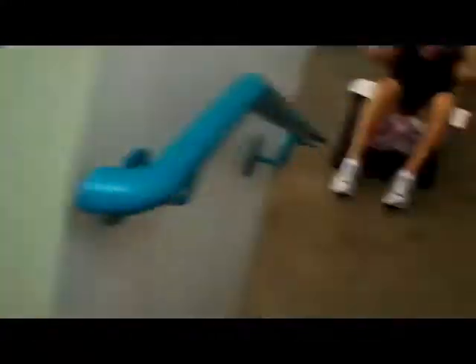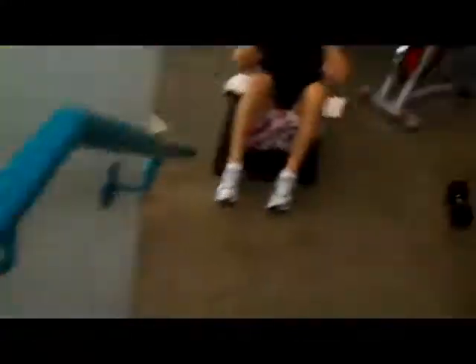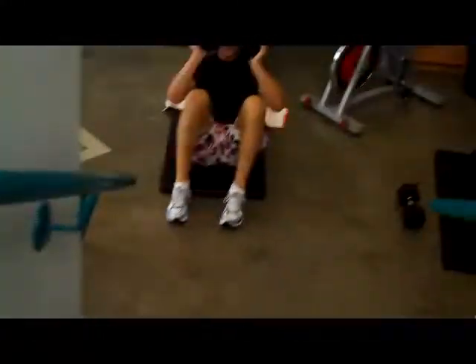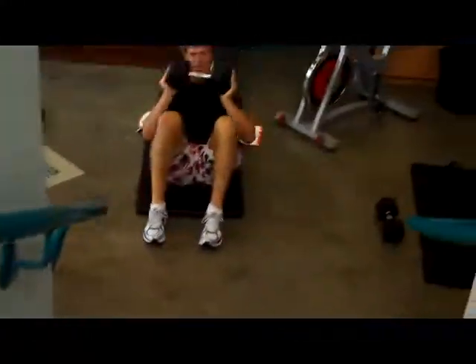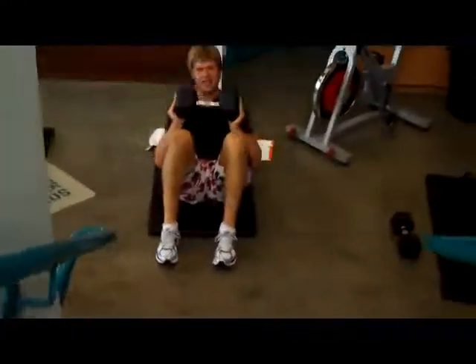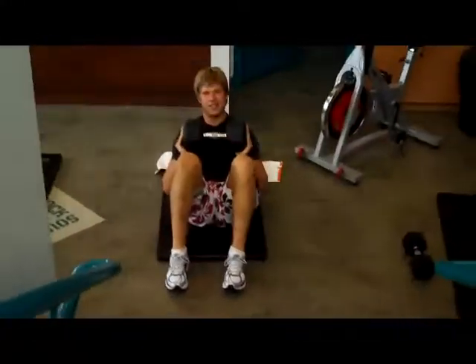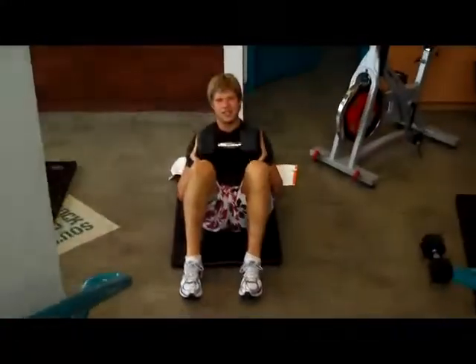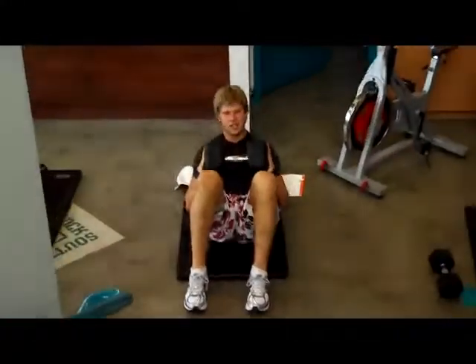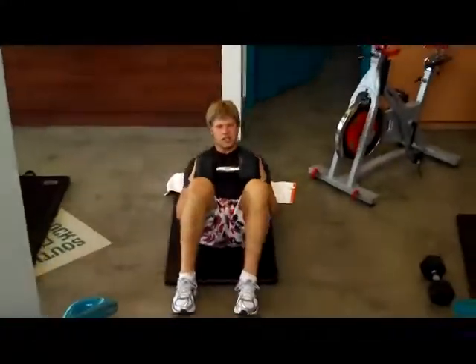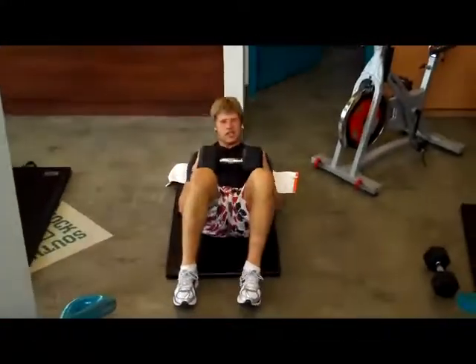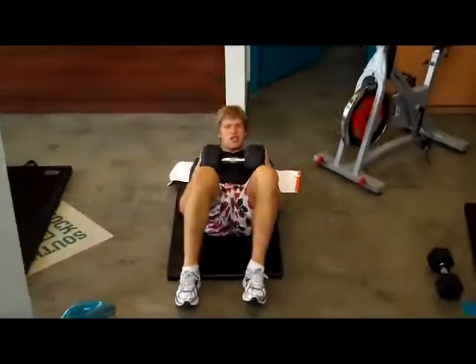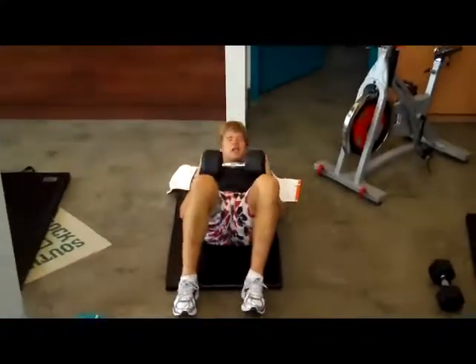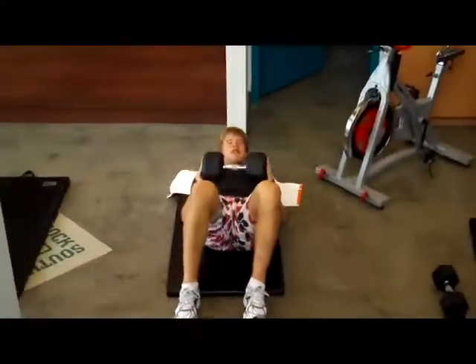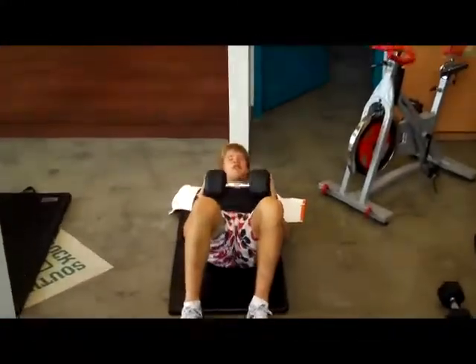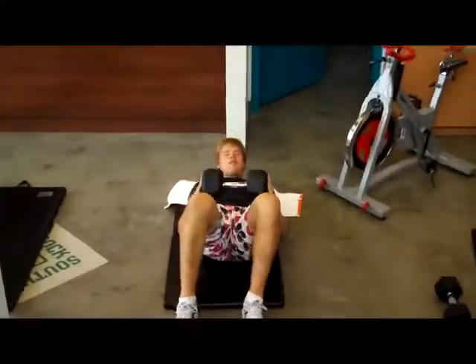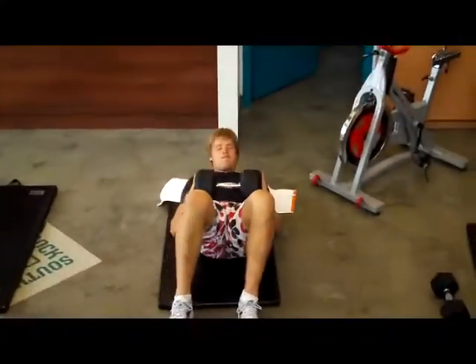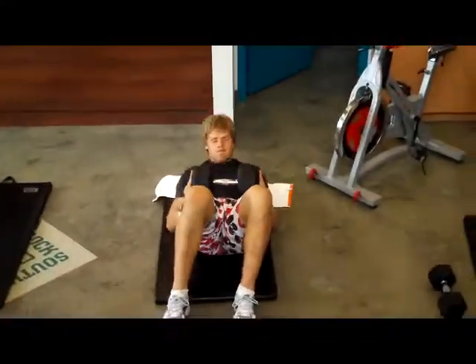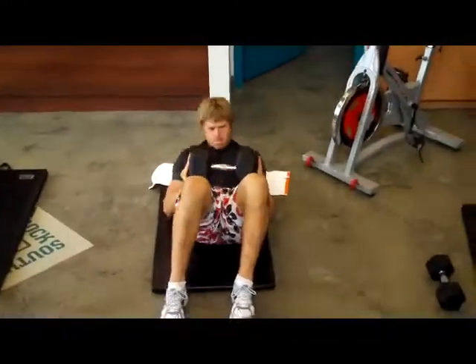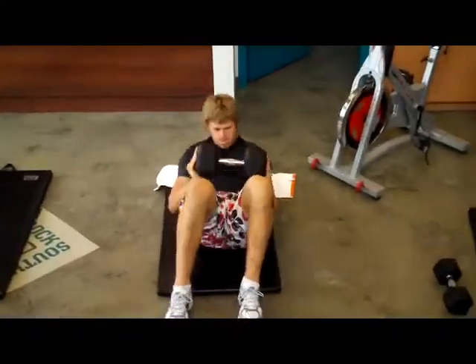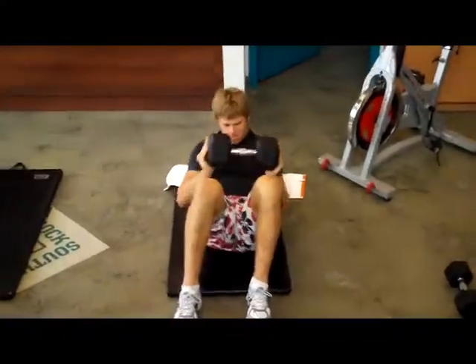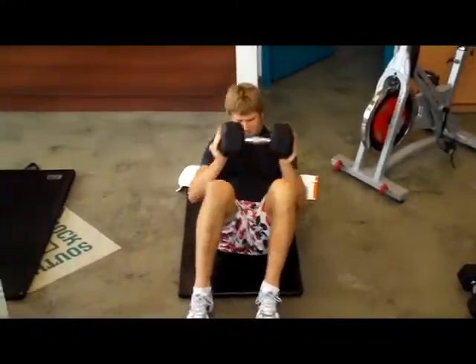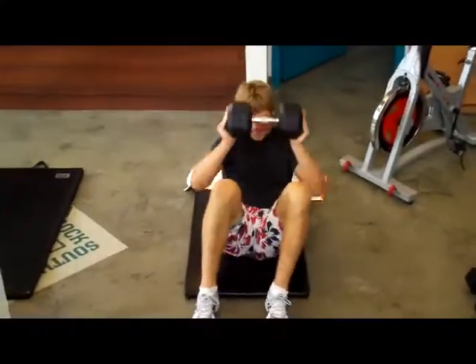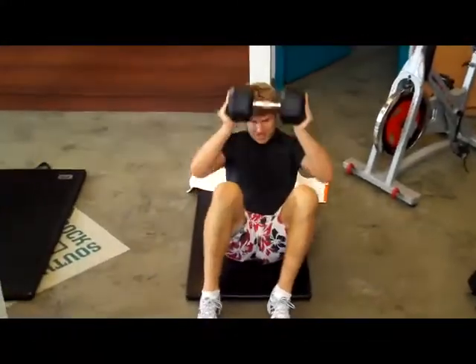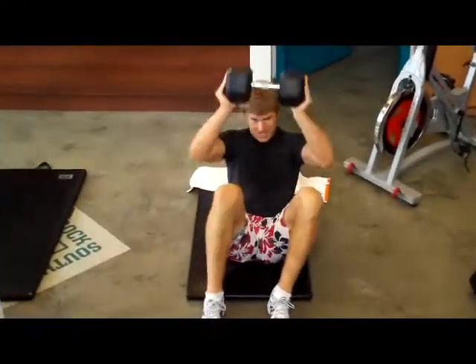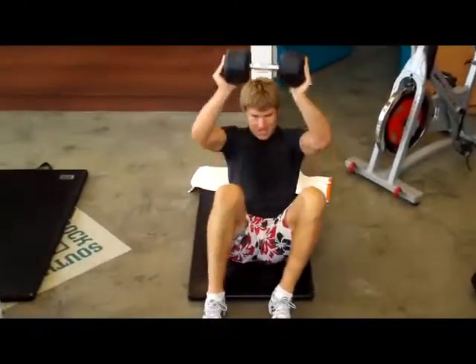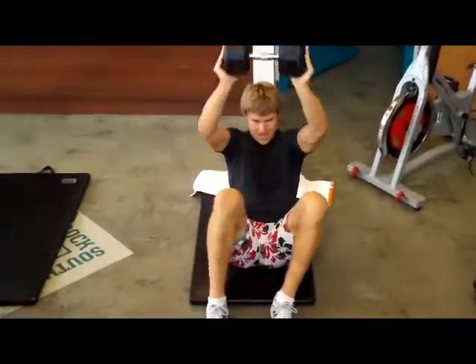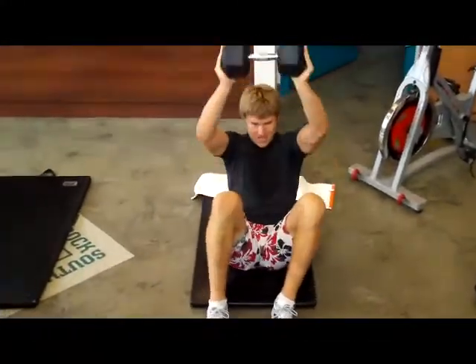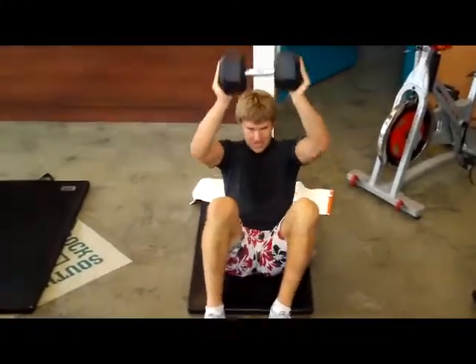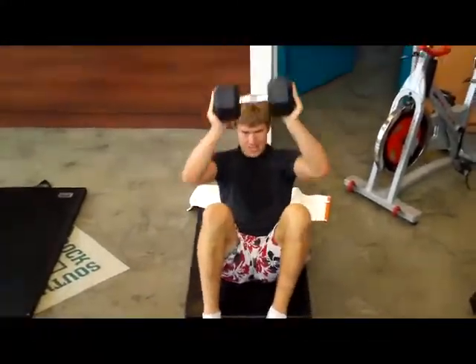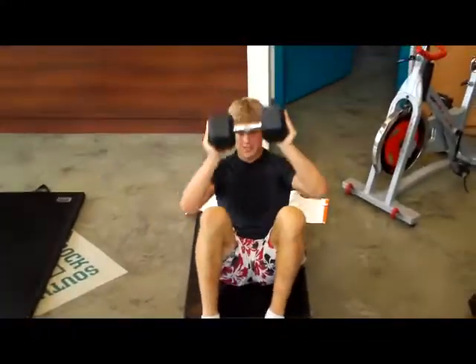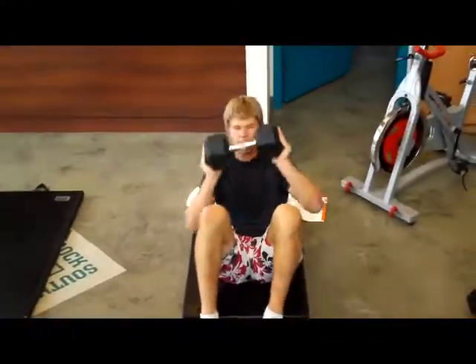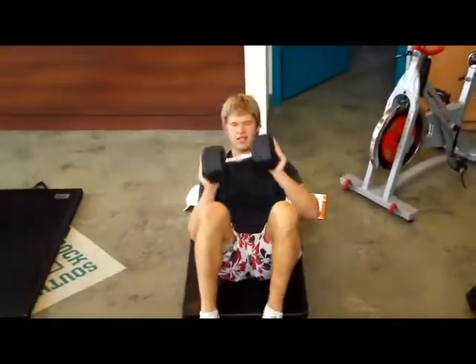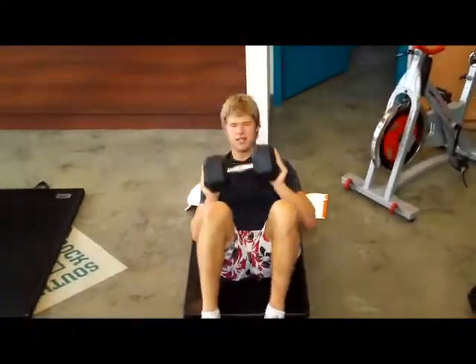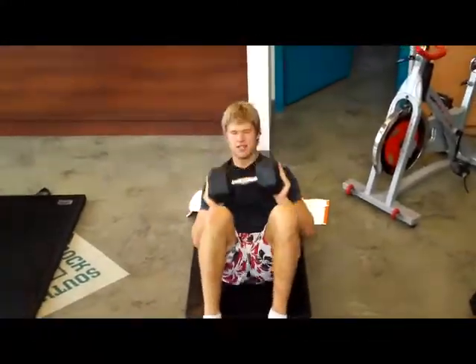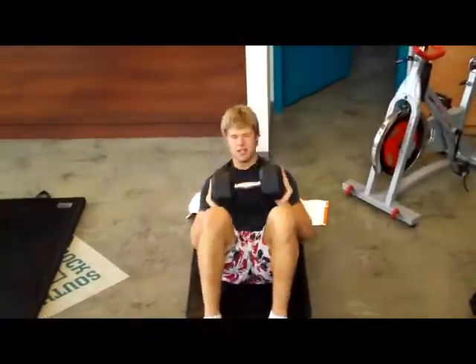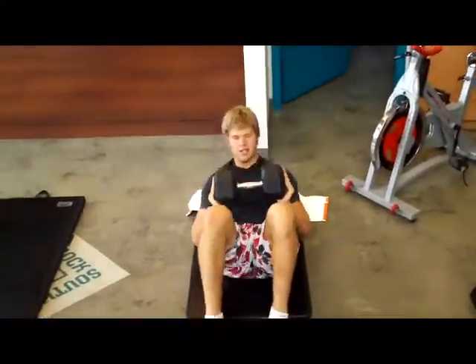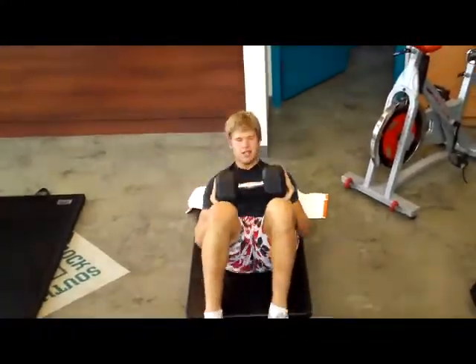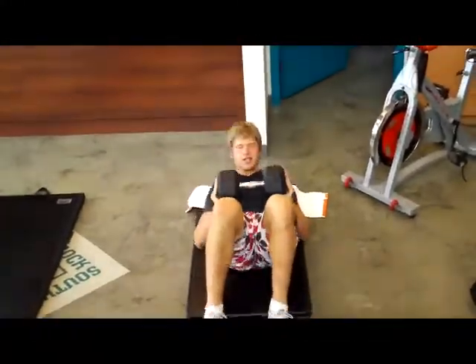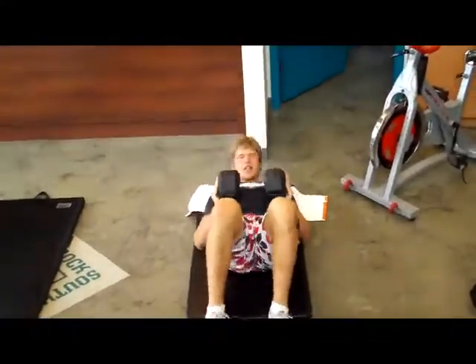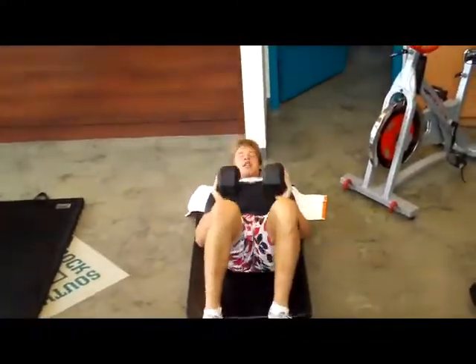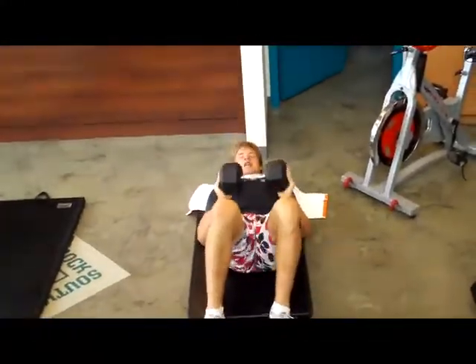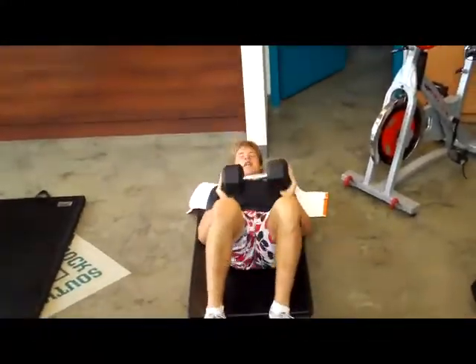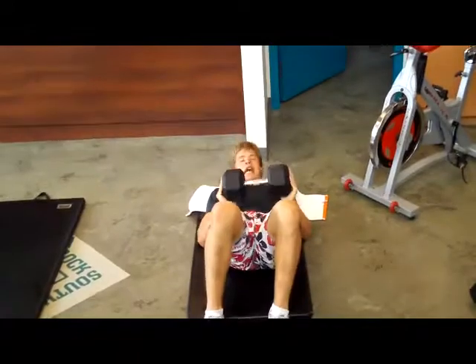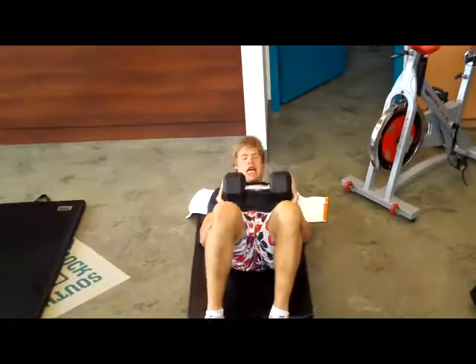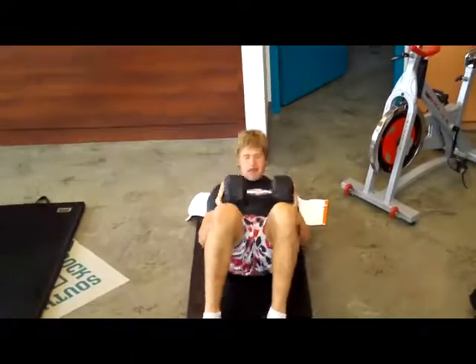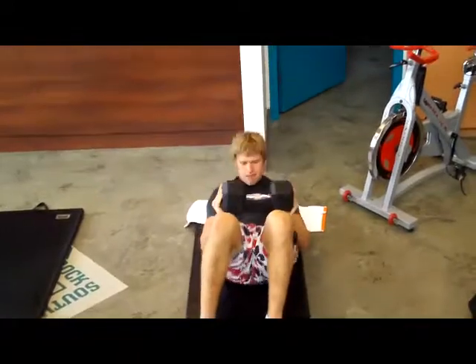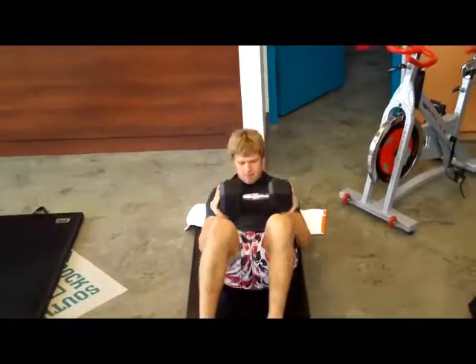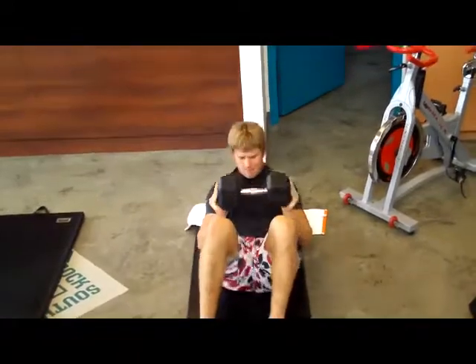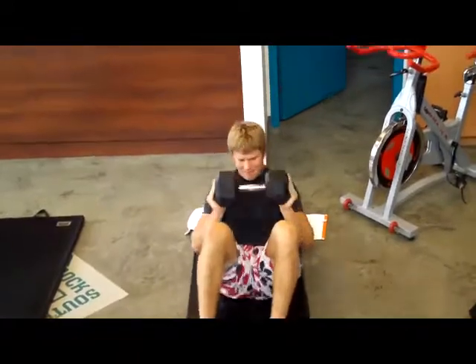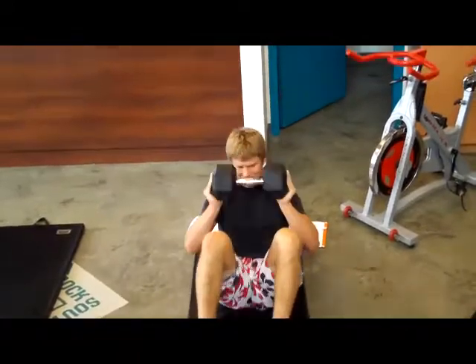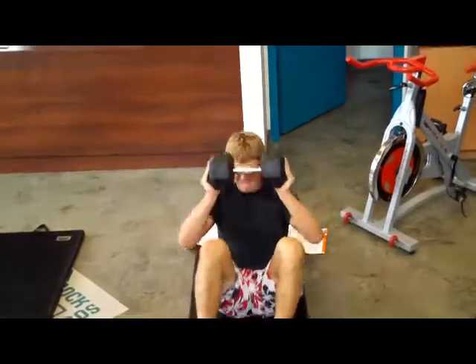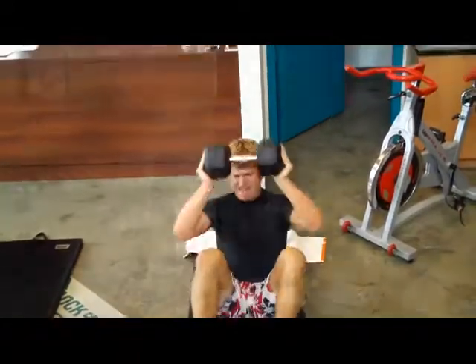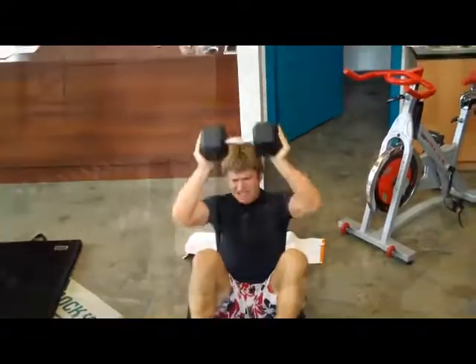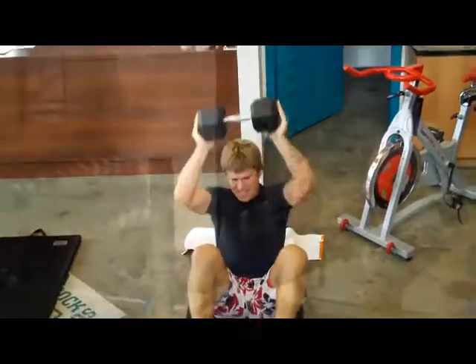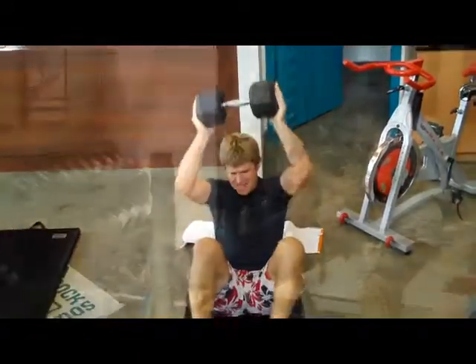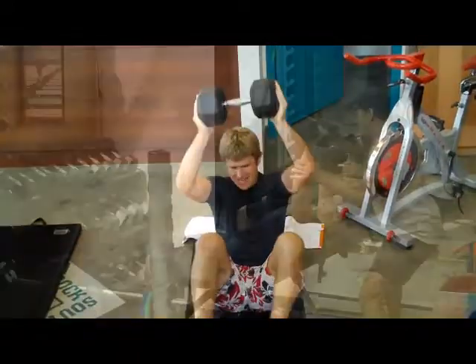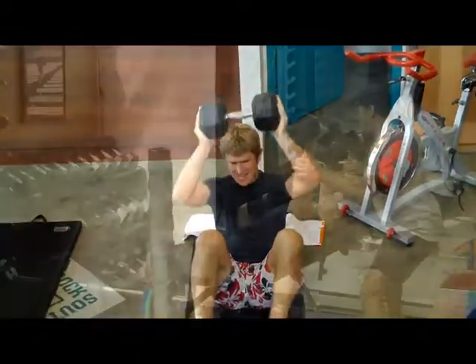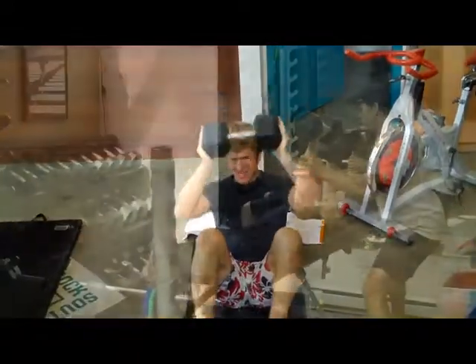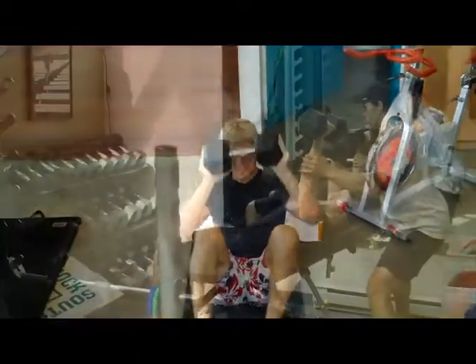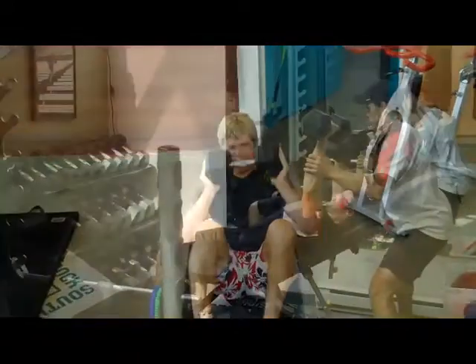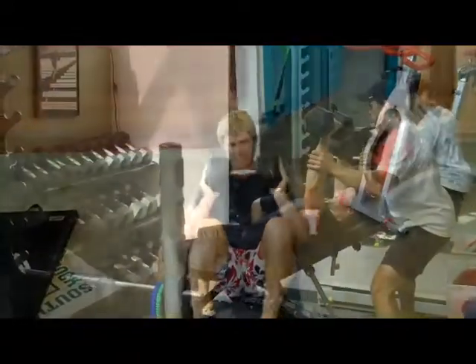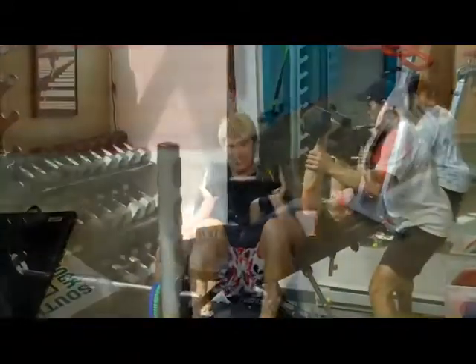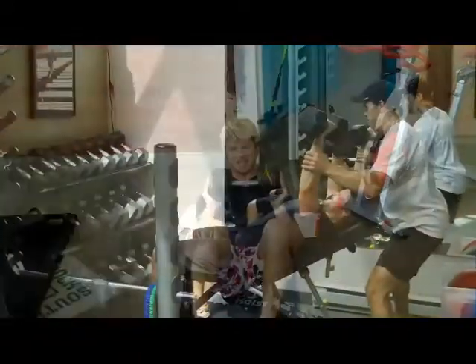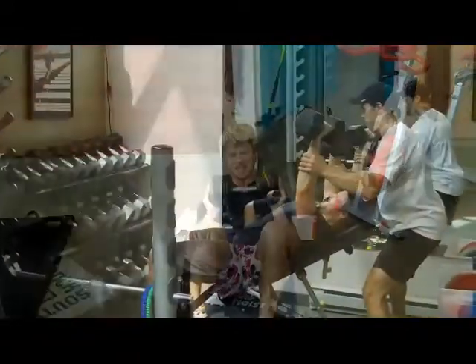Good boy, Joey. Come on, bud. There you go. That's it — strong here. Come on, don't flop. Control it on the way down.